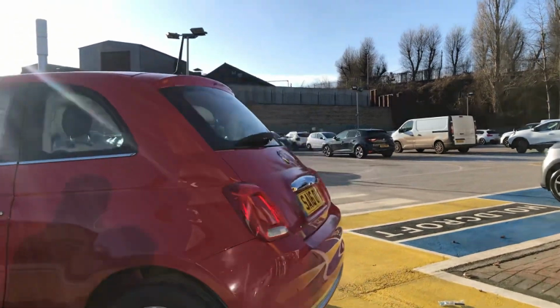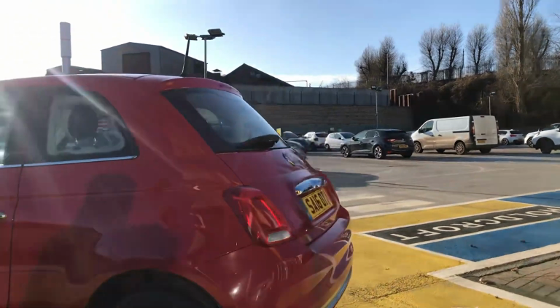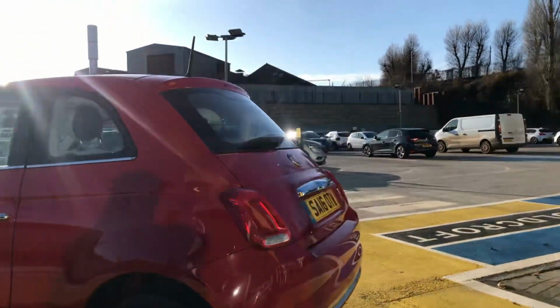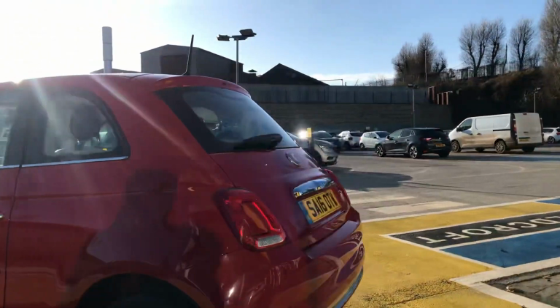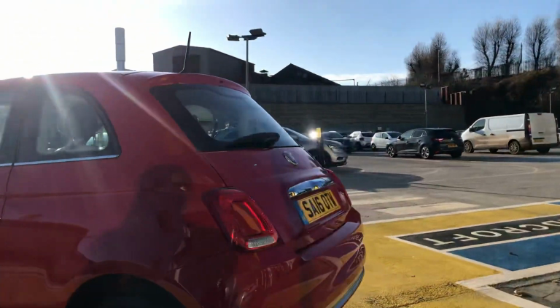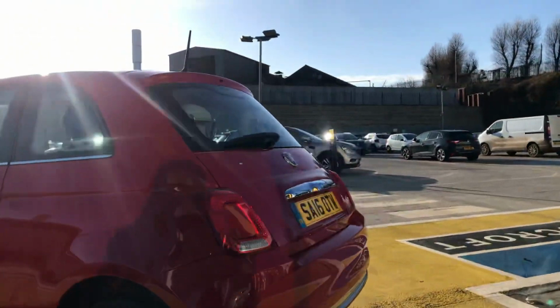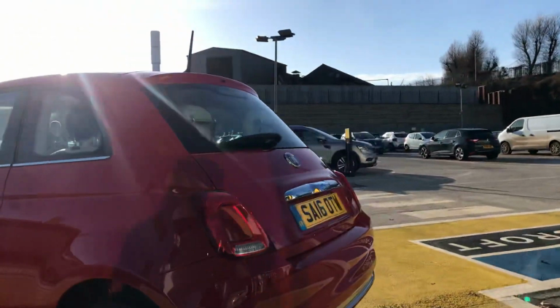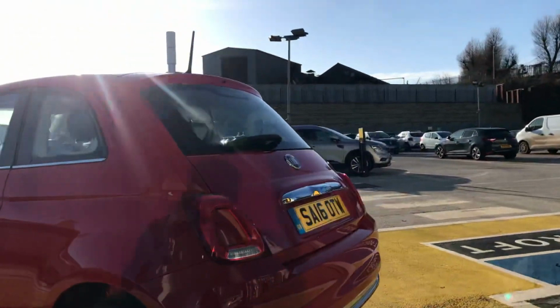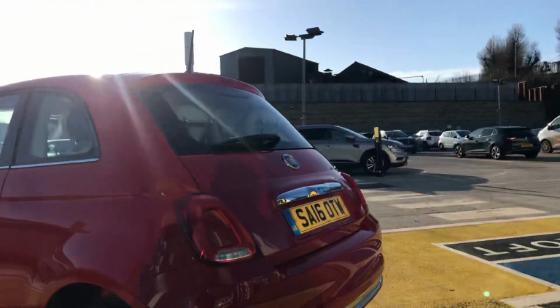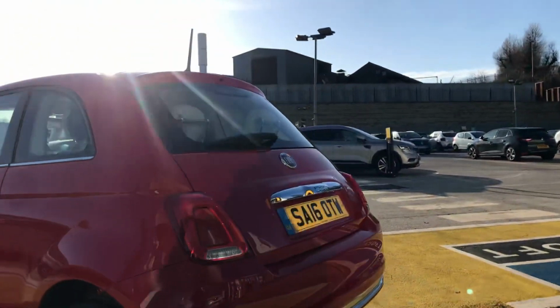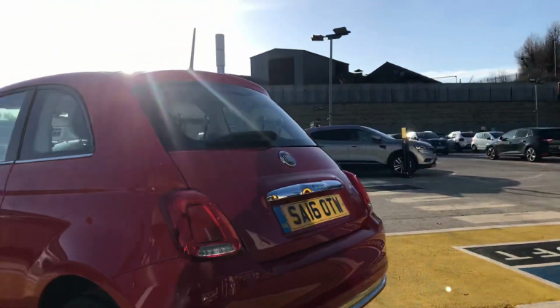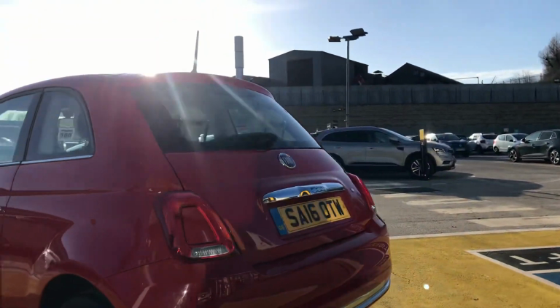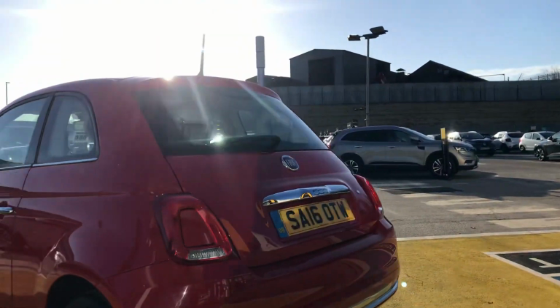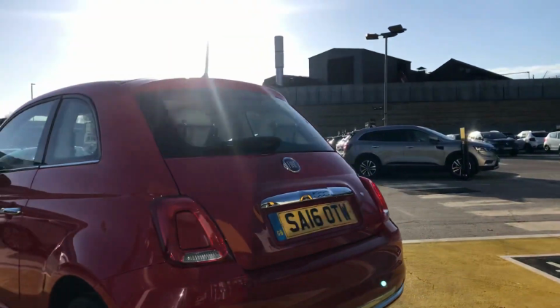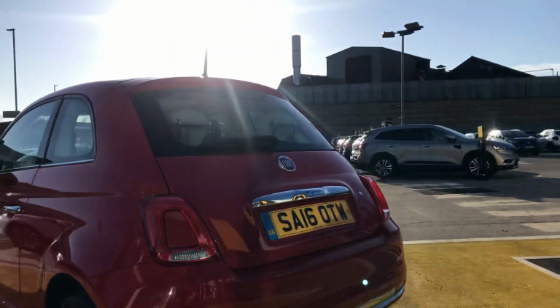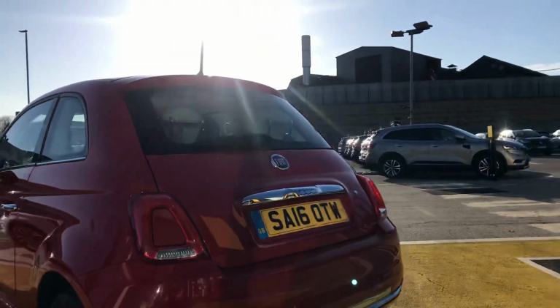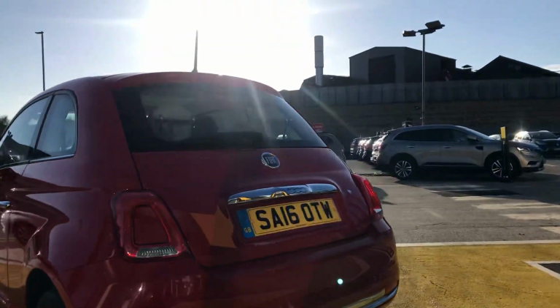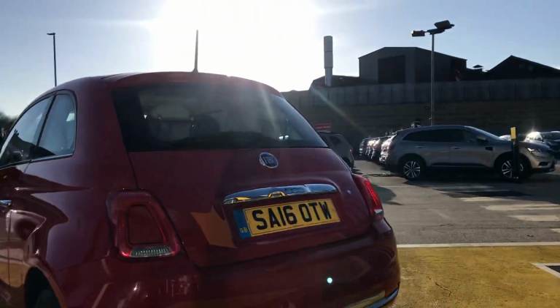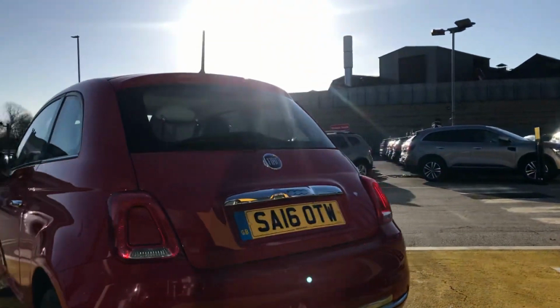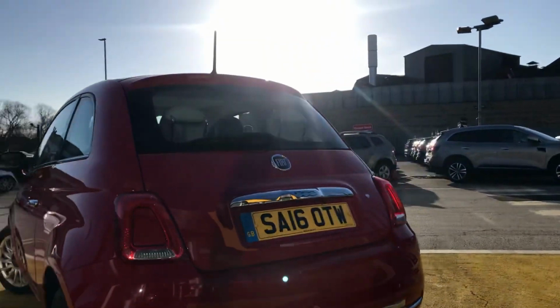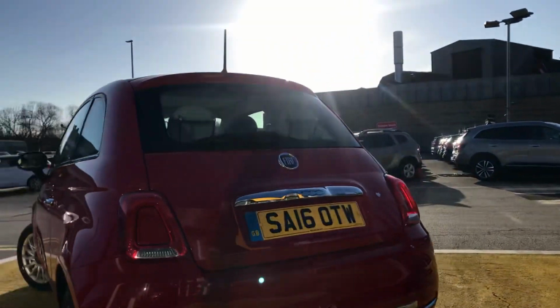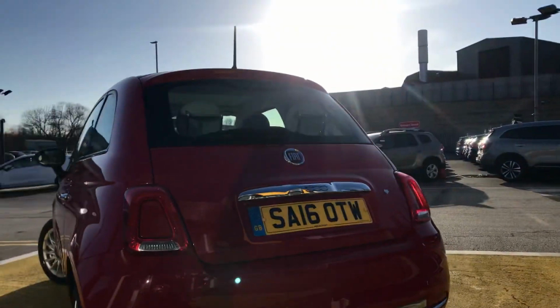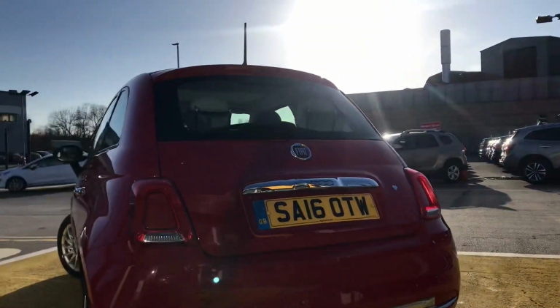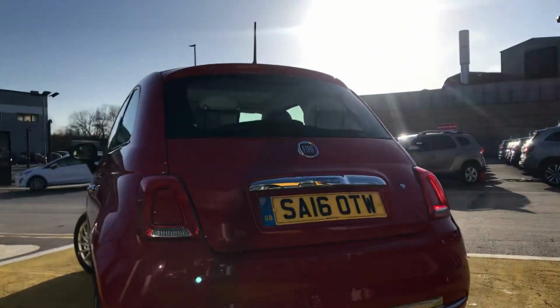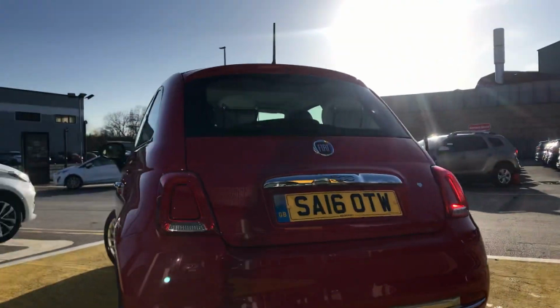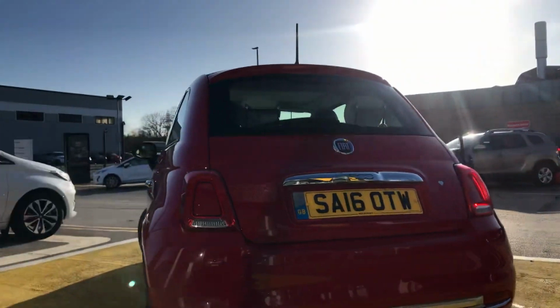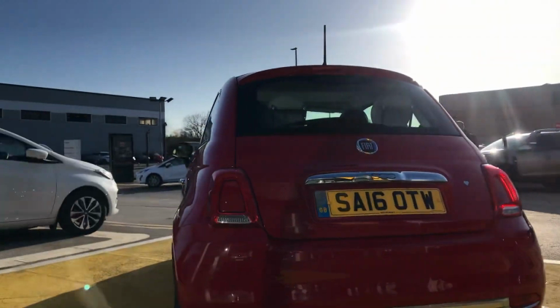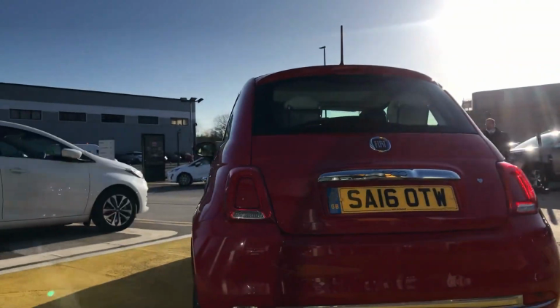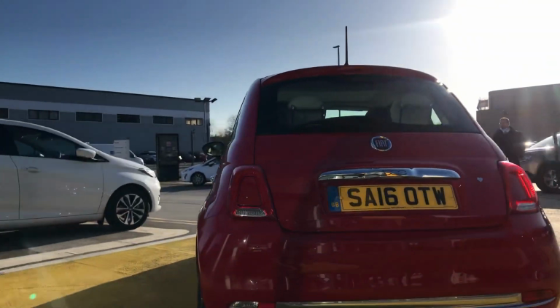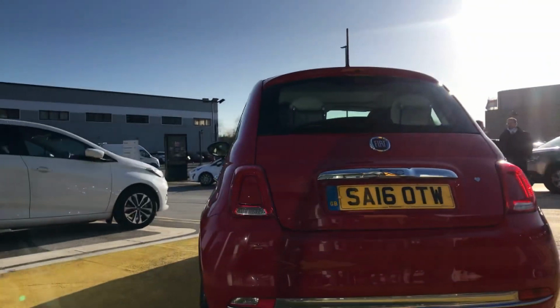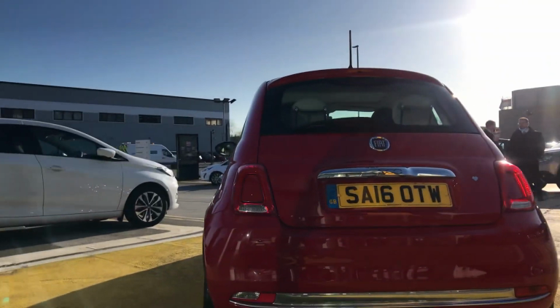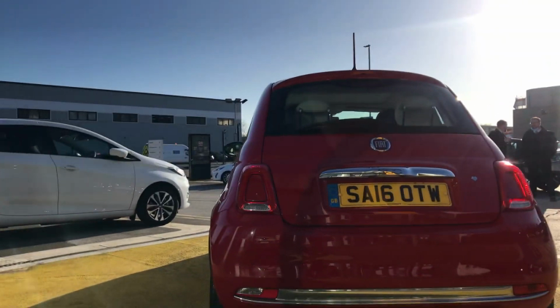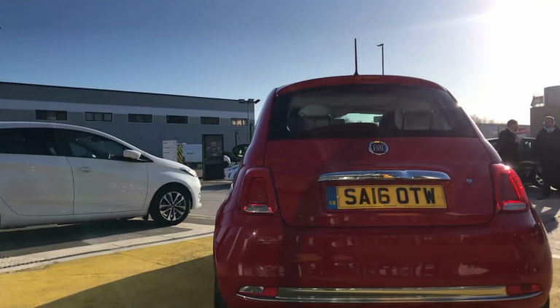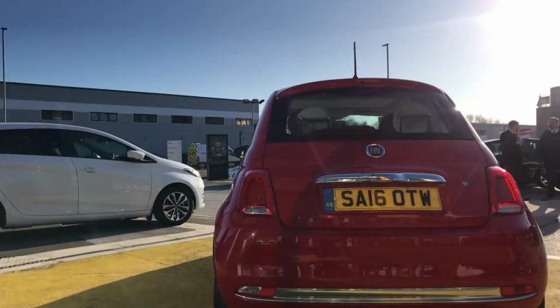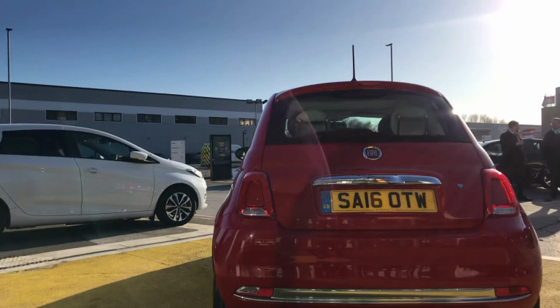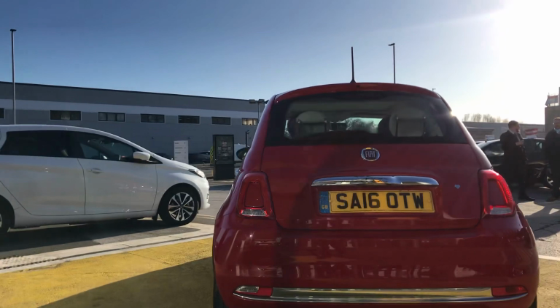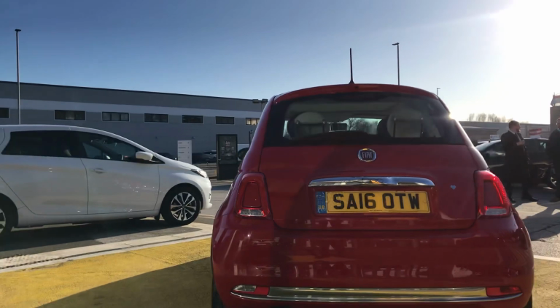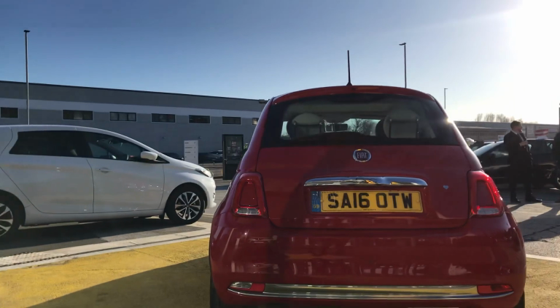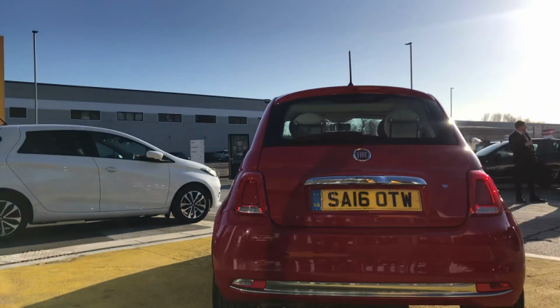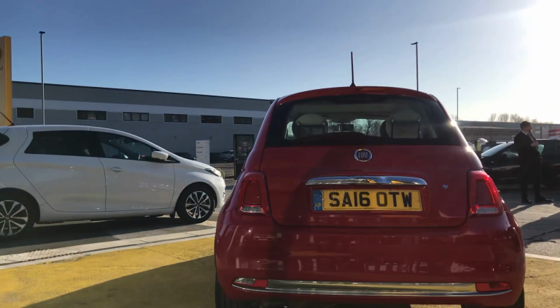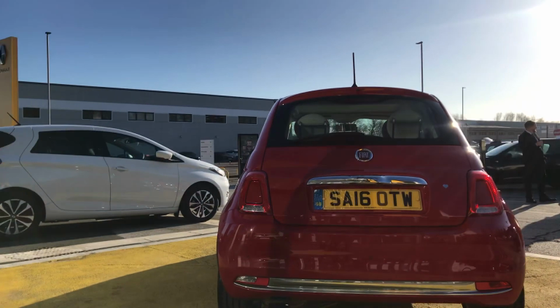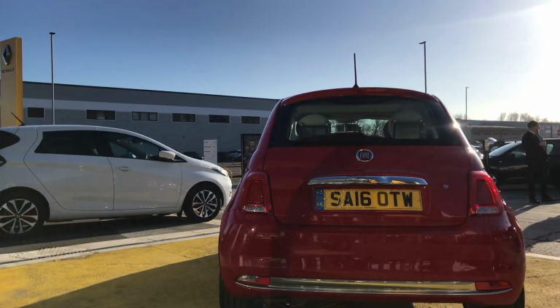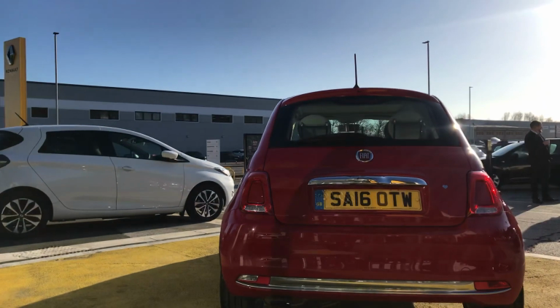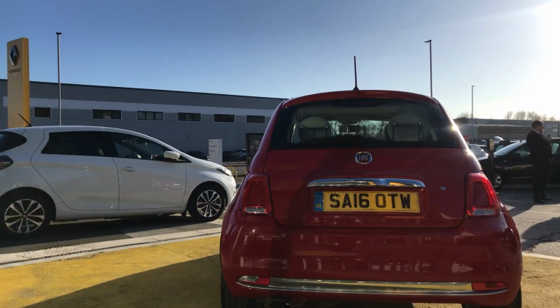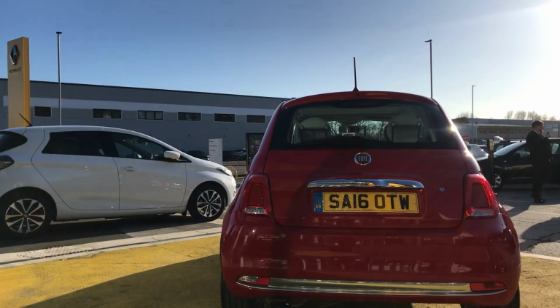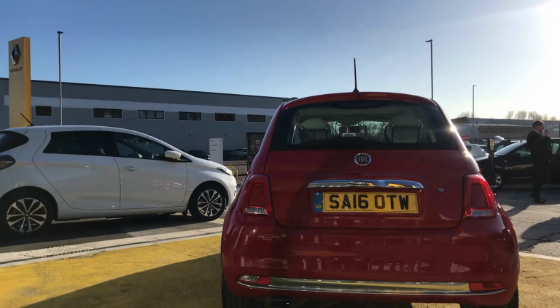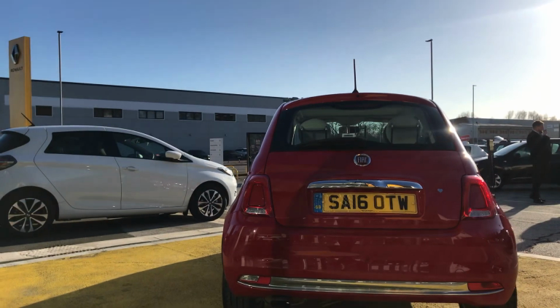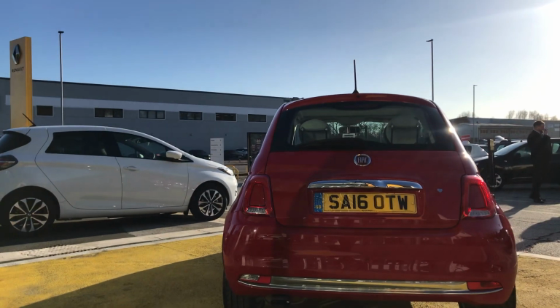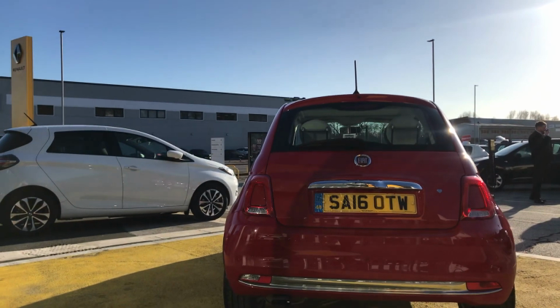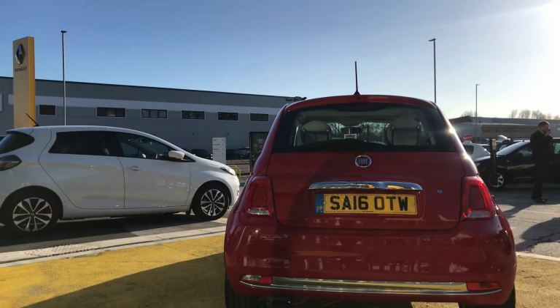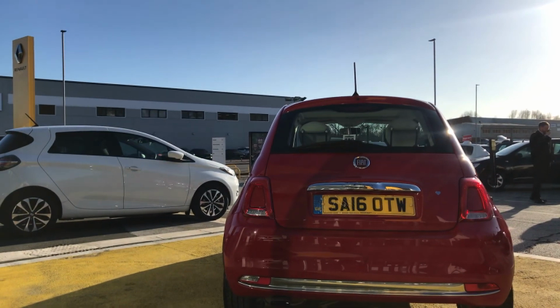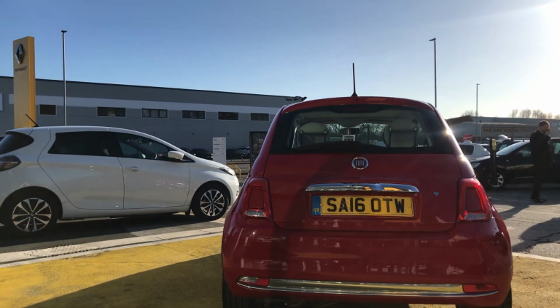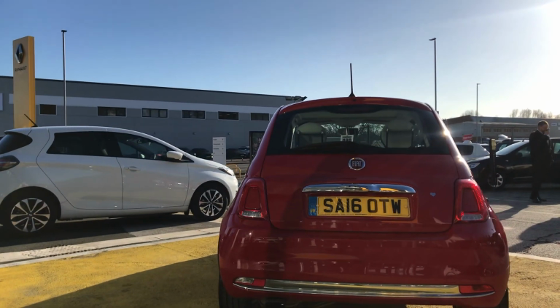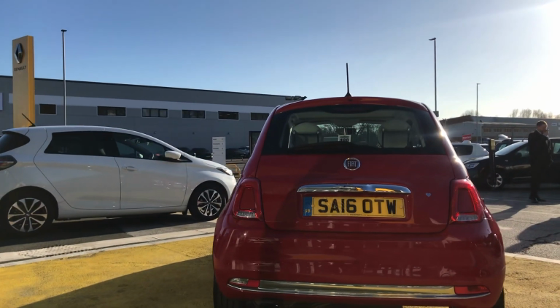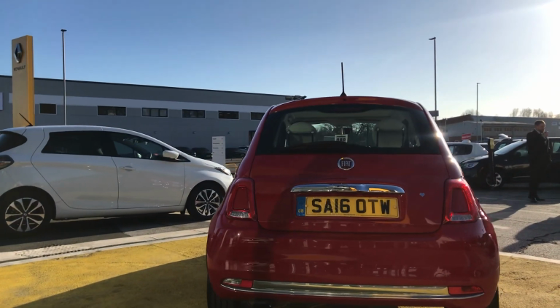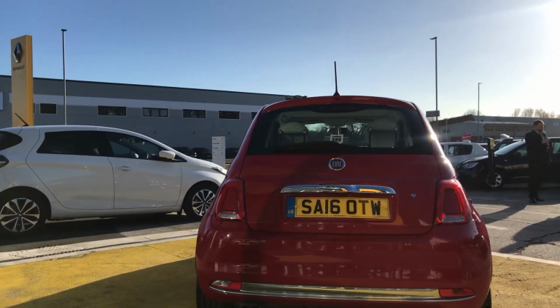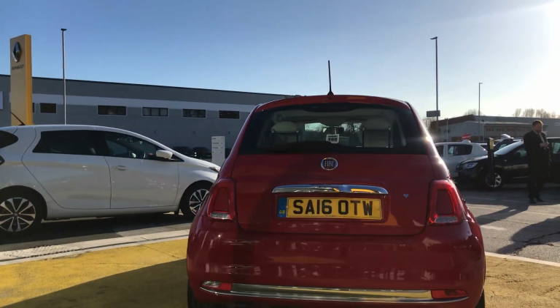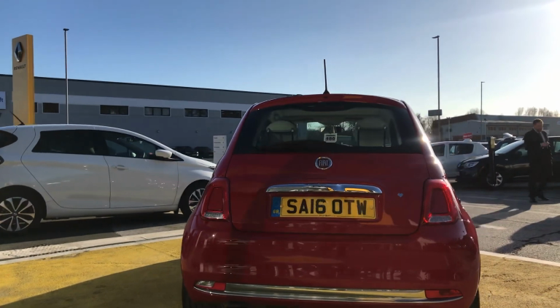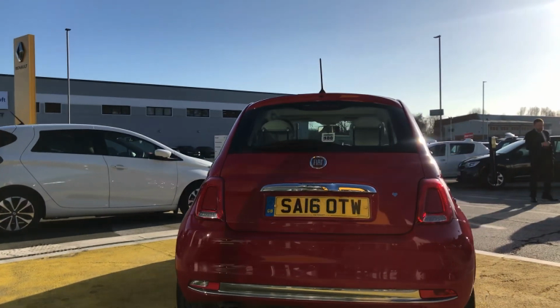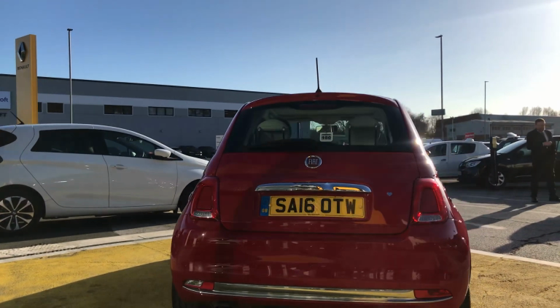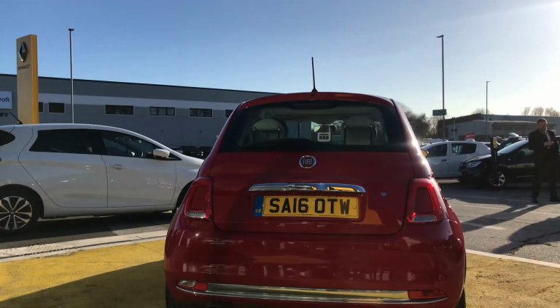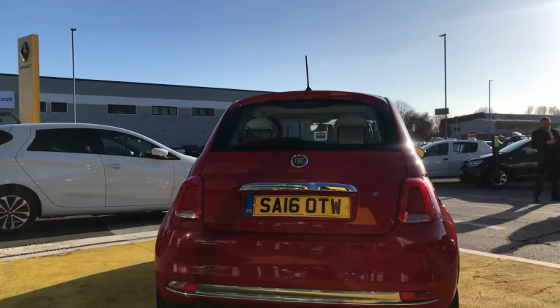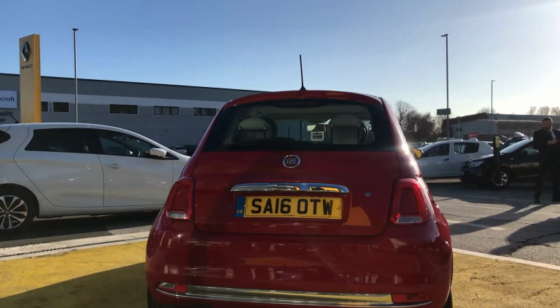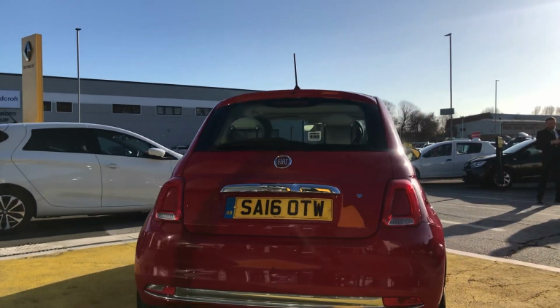Round the back here, as you can see, we've got a lovely exhaust pipe with the parking sensors as well.